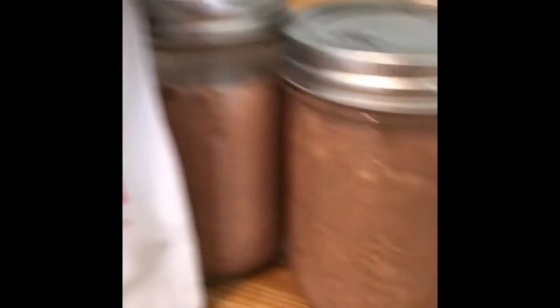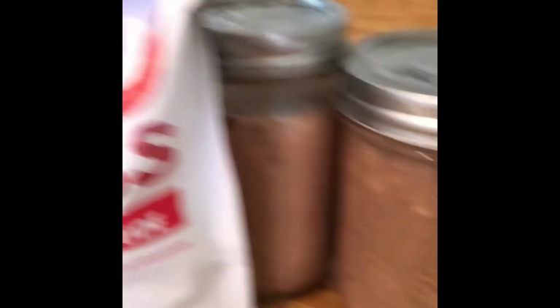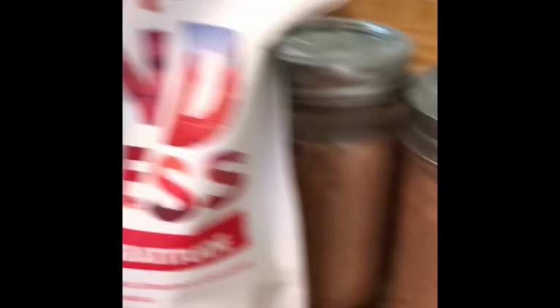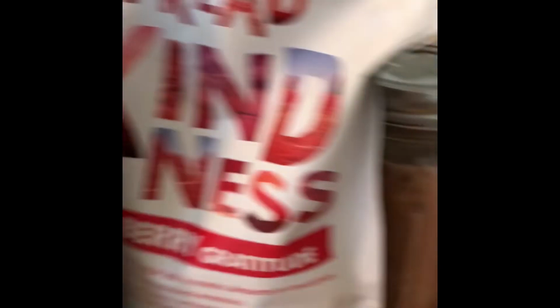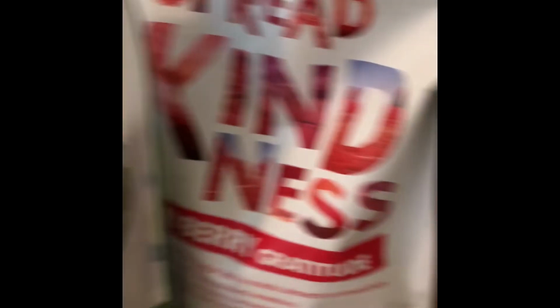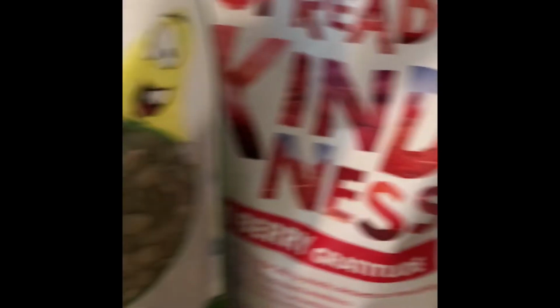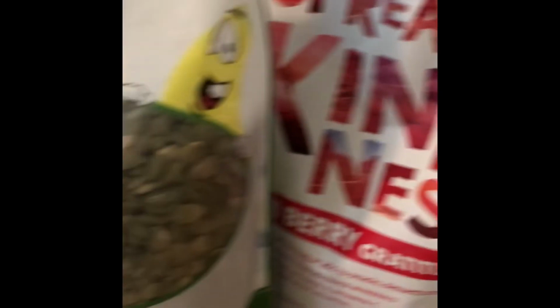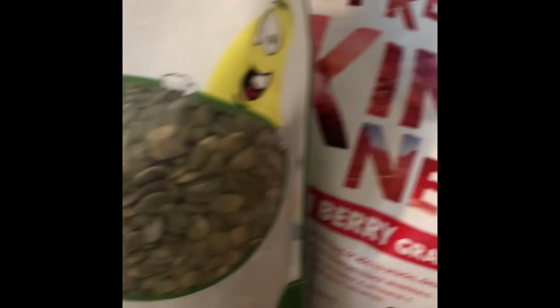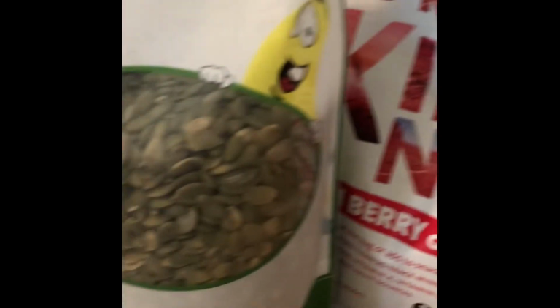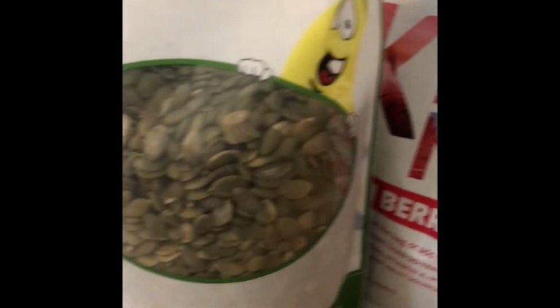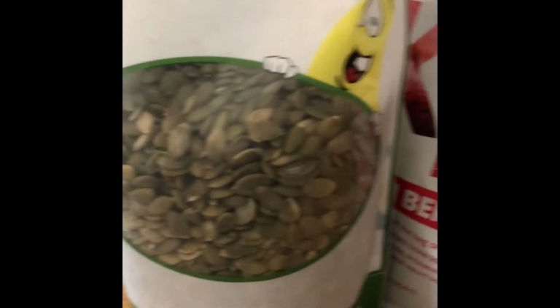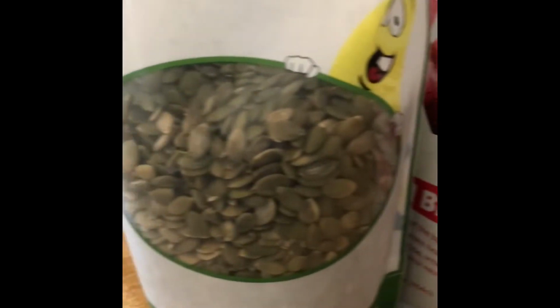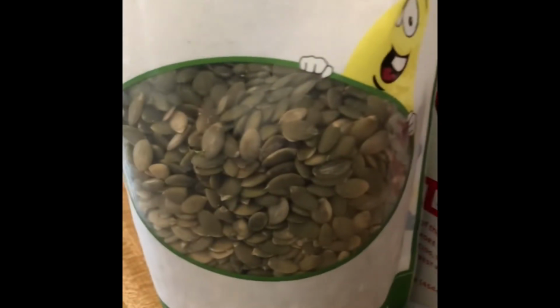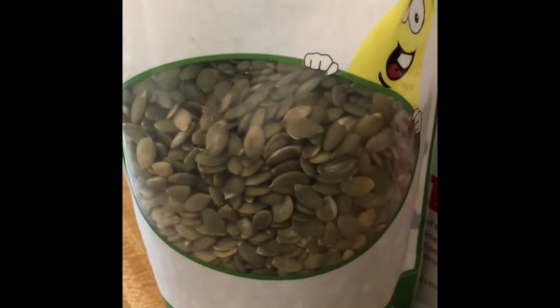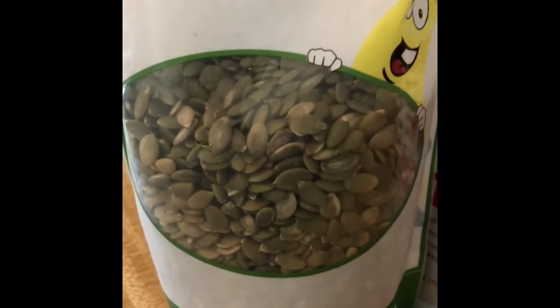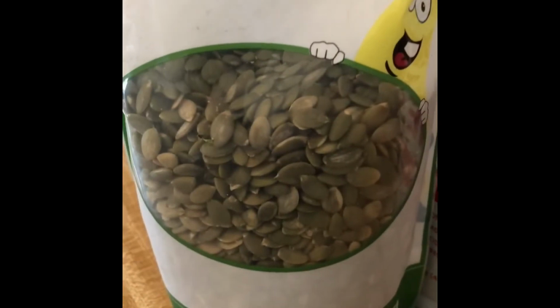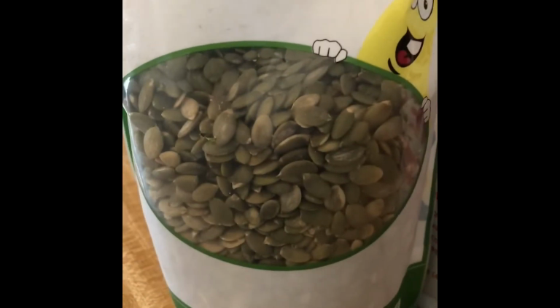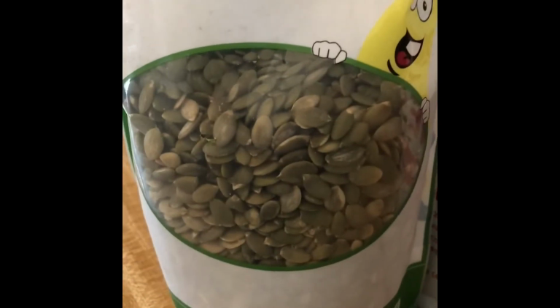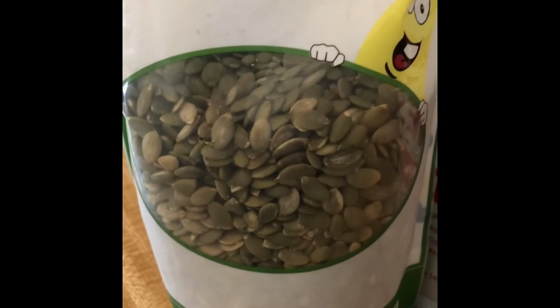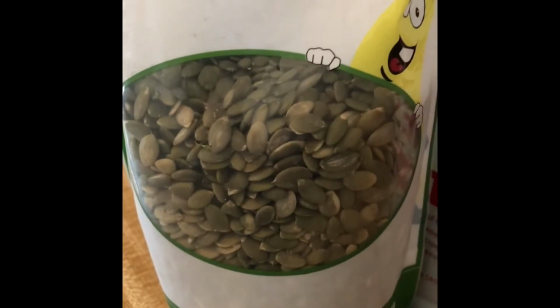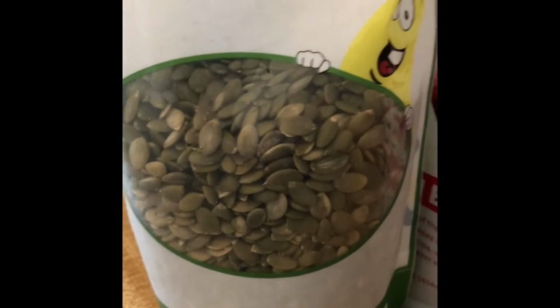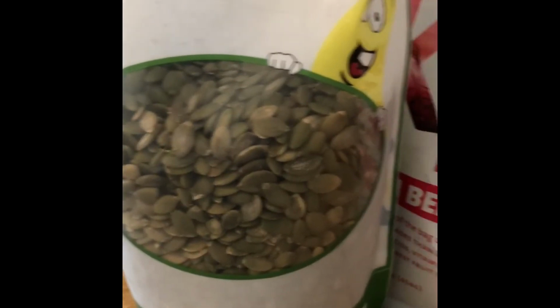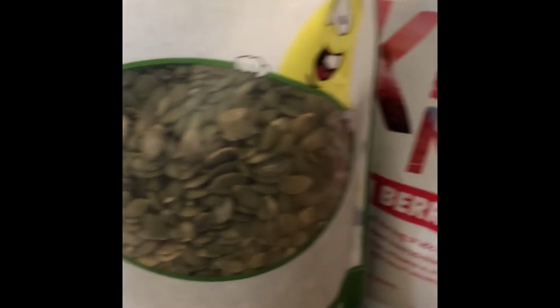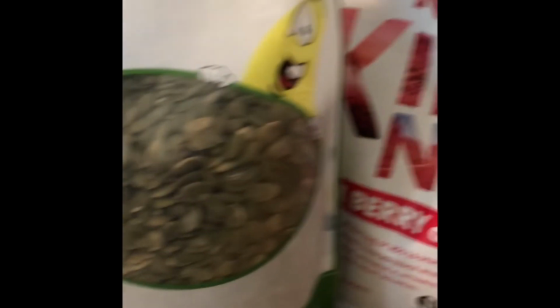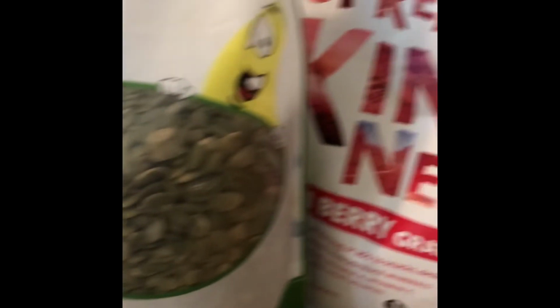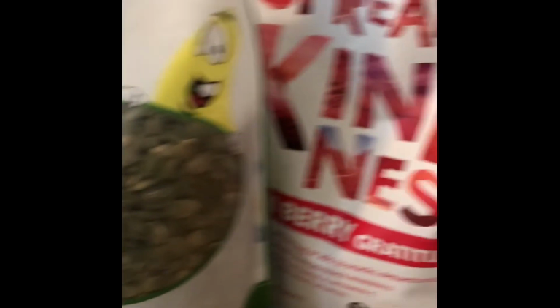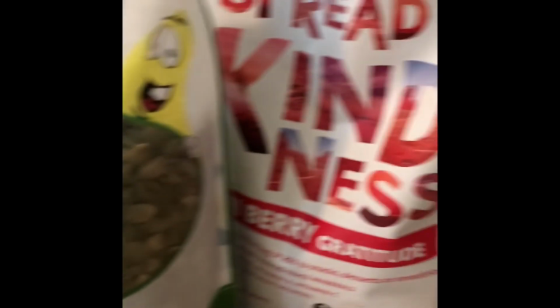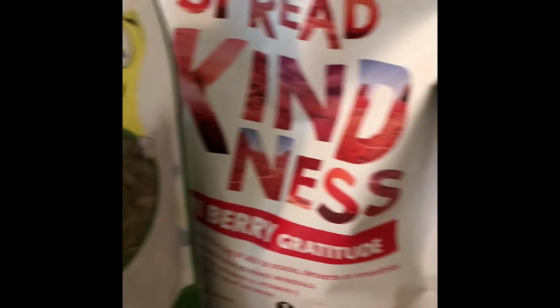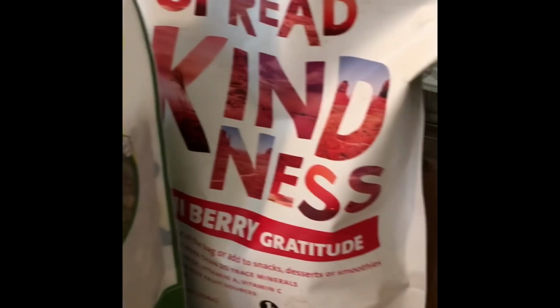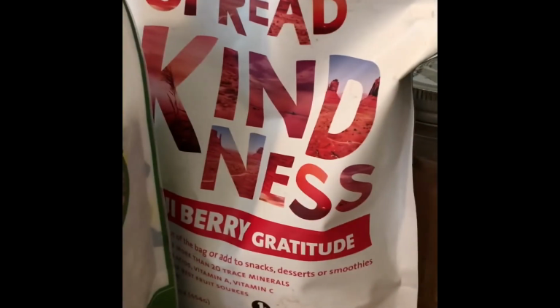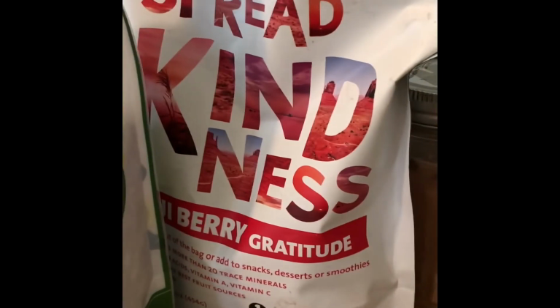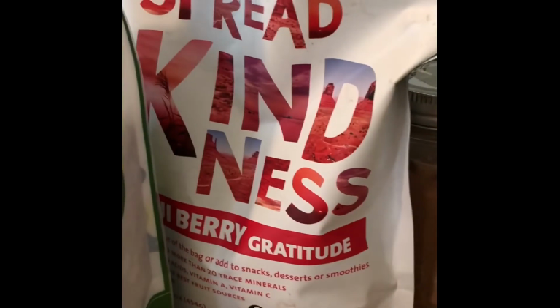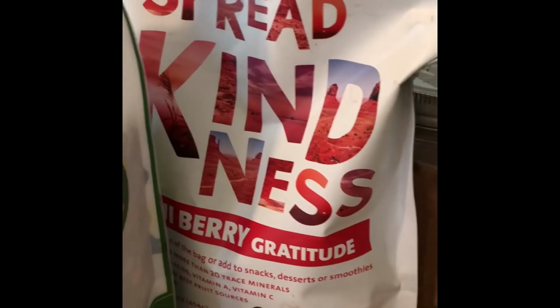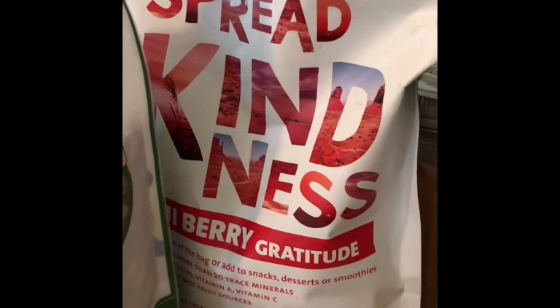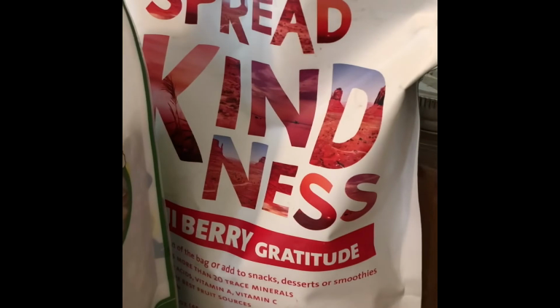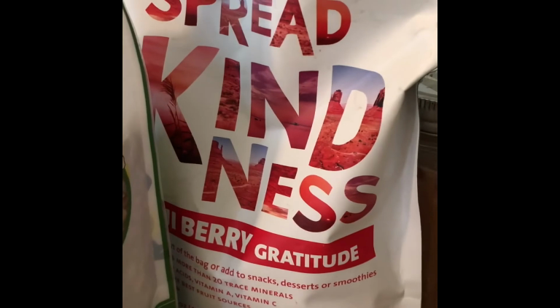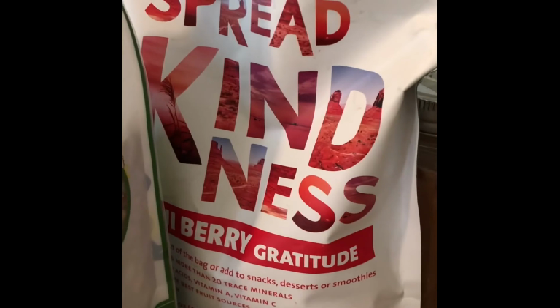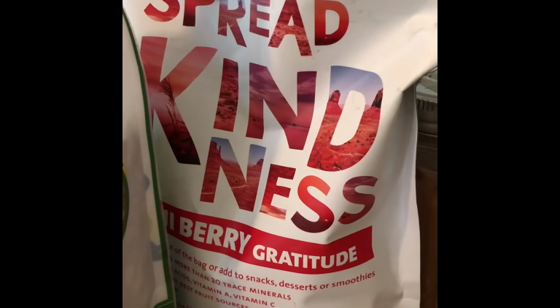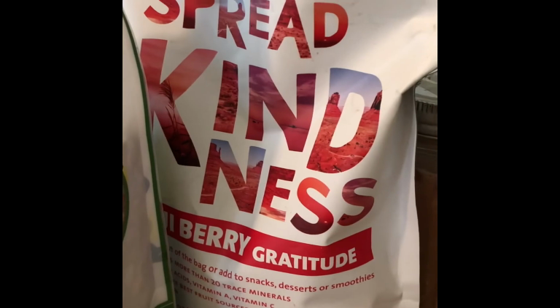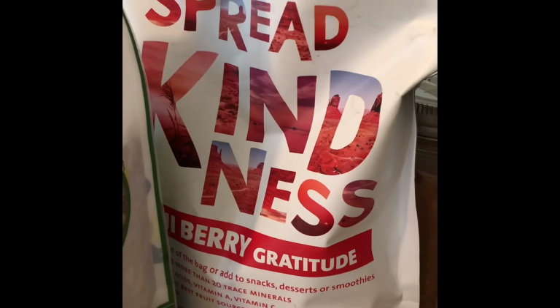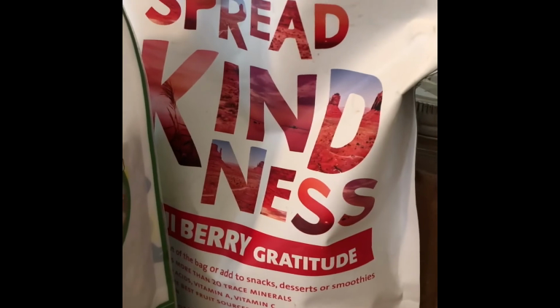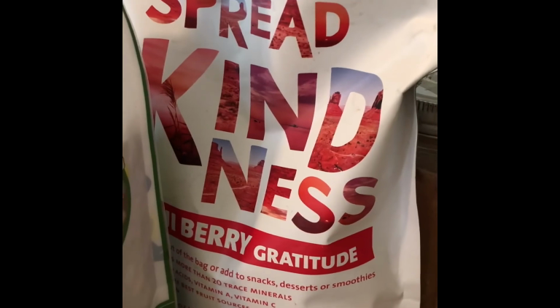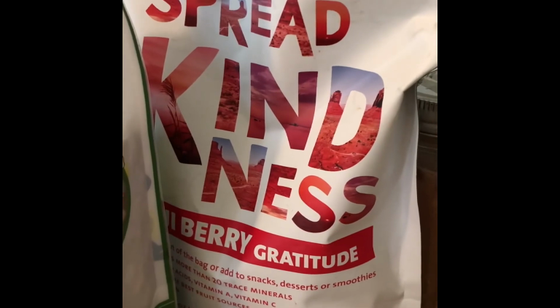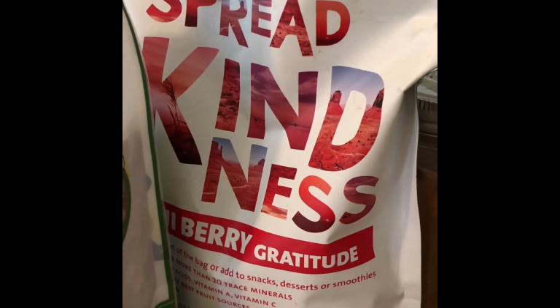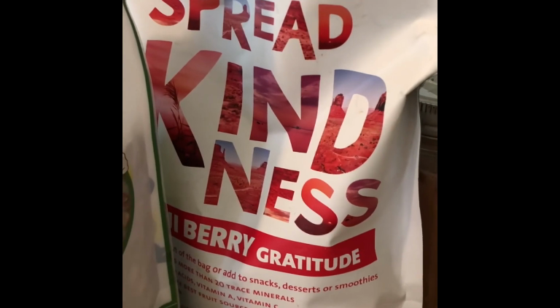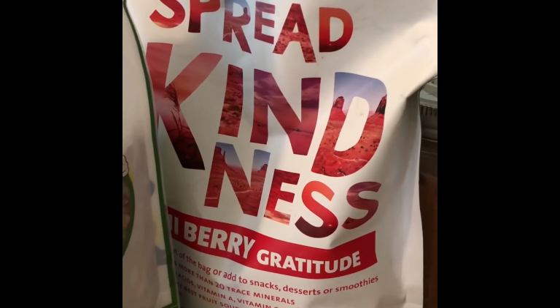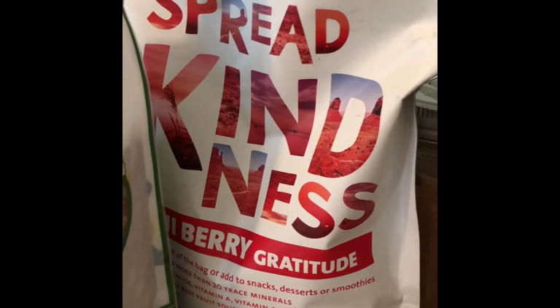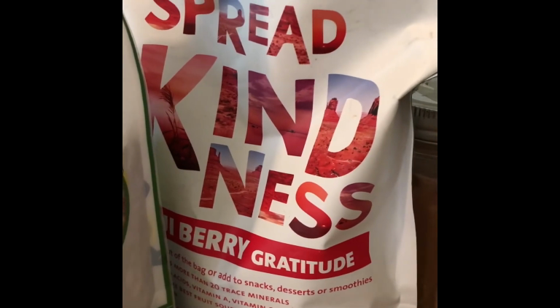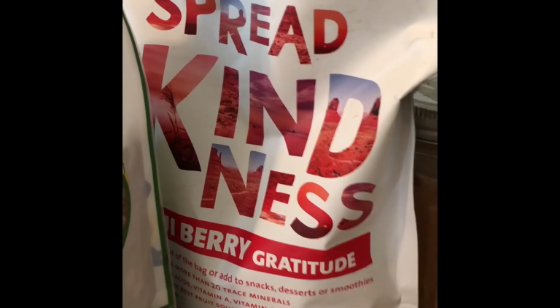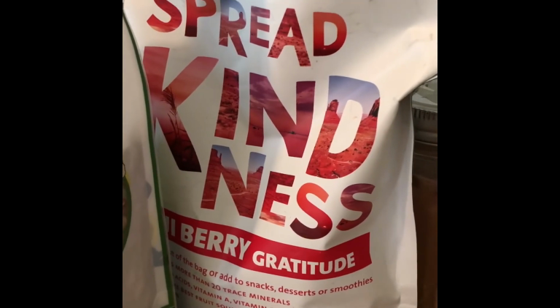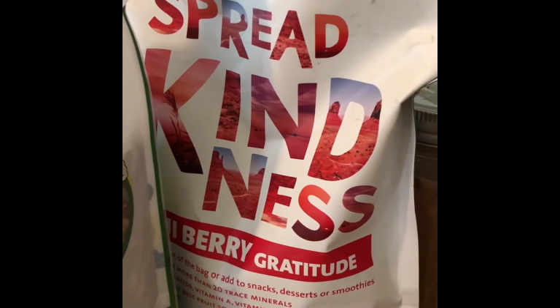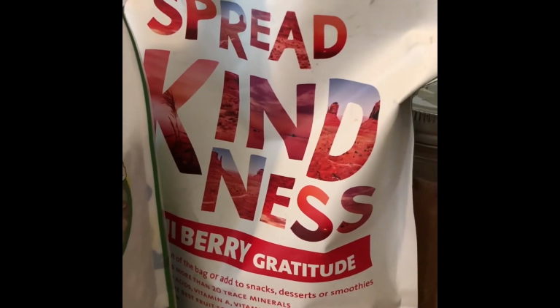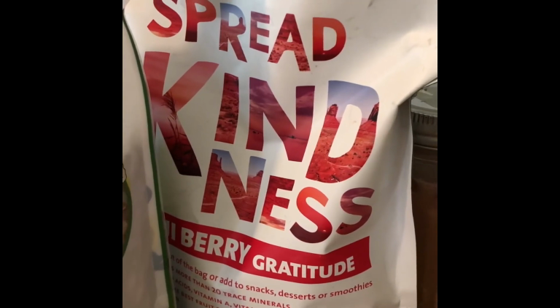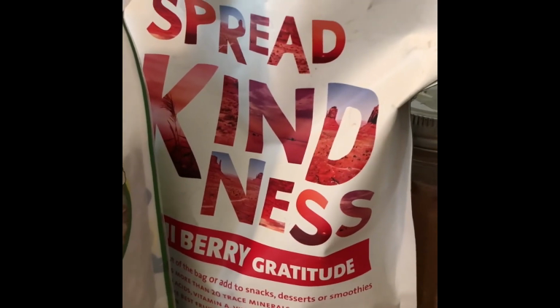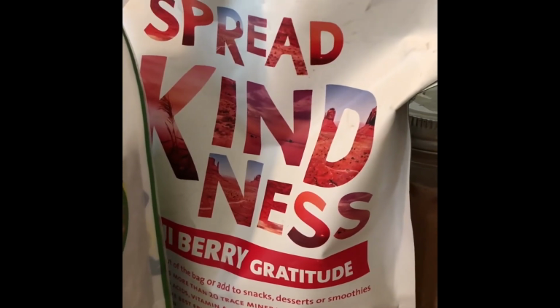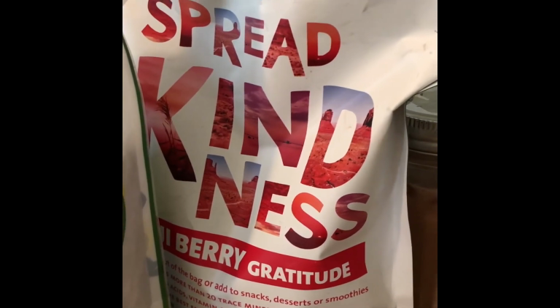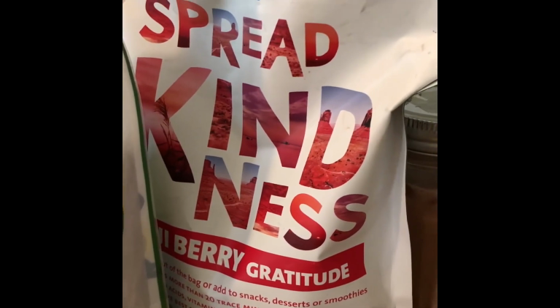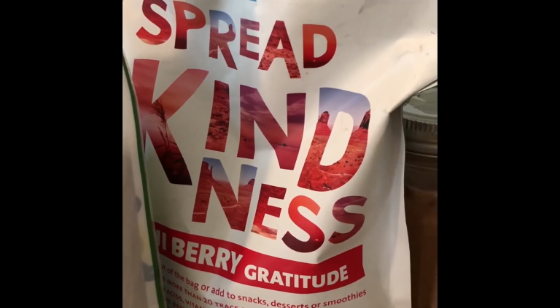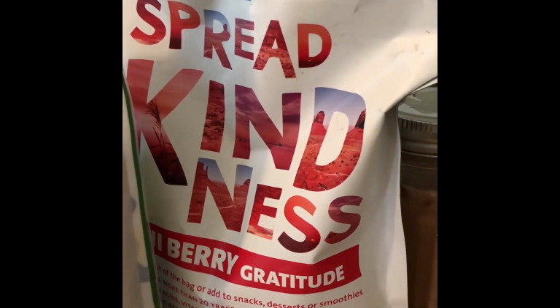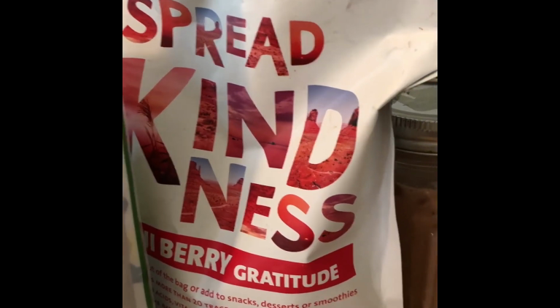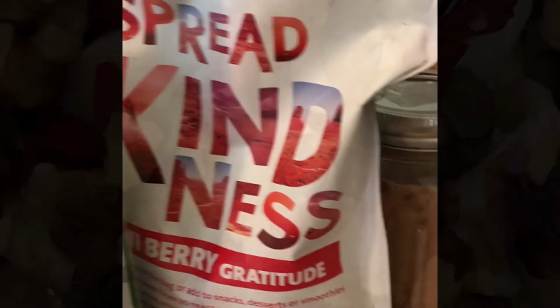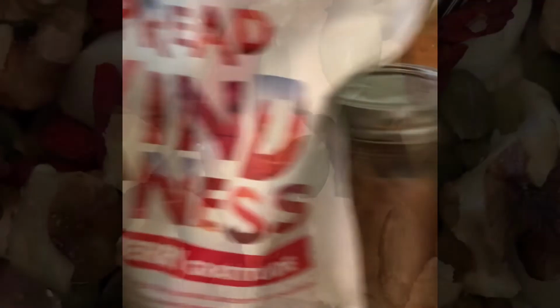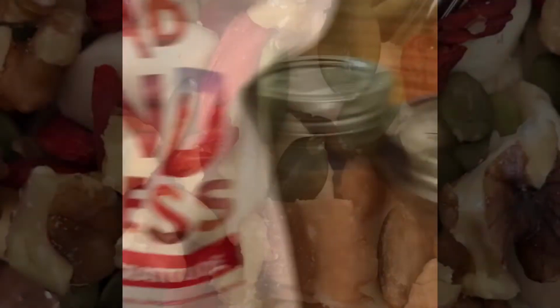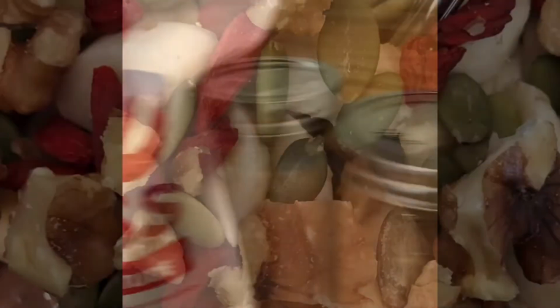I like to top it with pumpkin seeds, goji berries, and then you can add cinnamon or whatever you want.